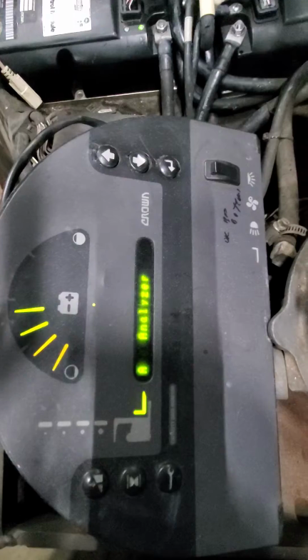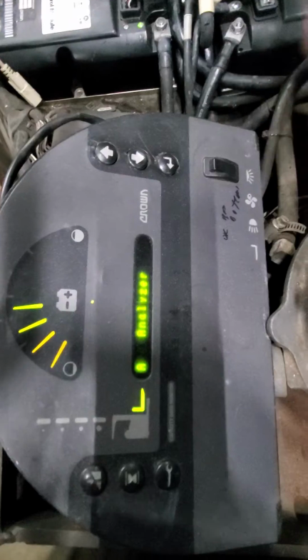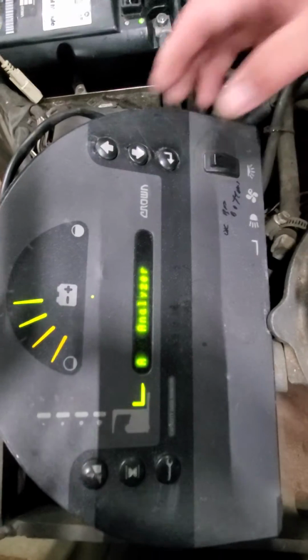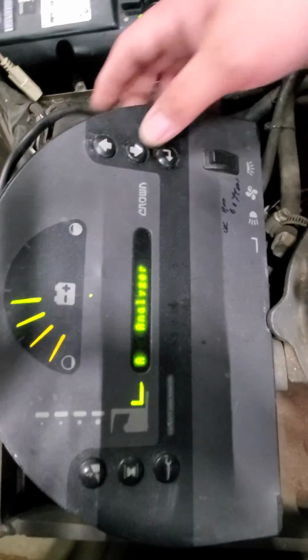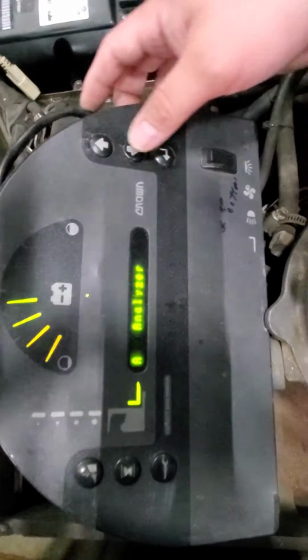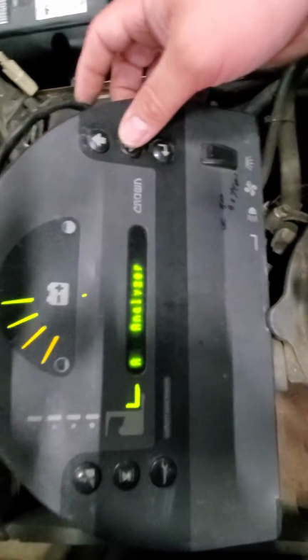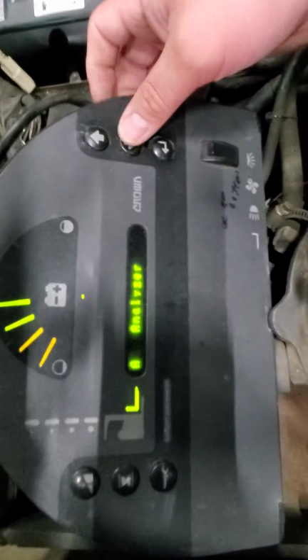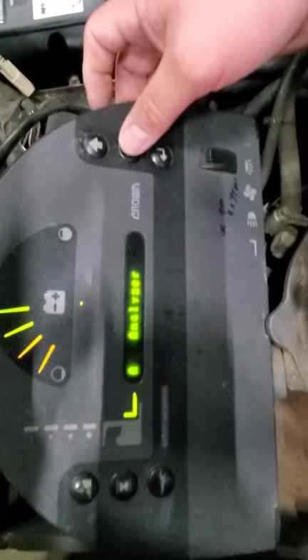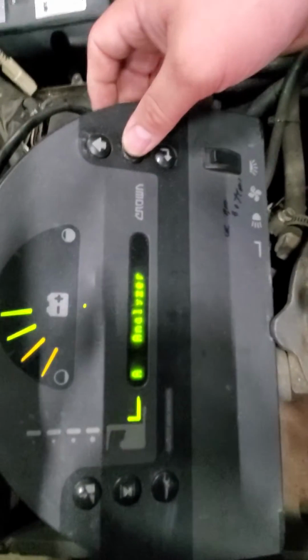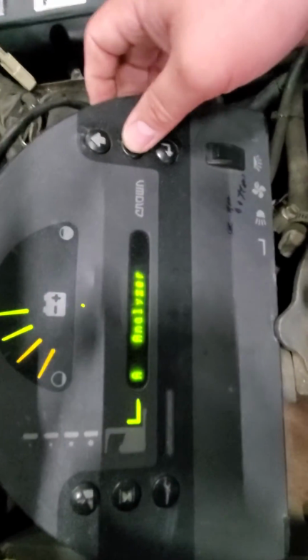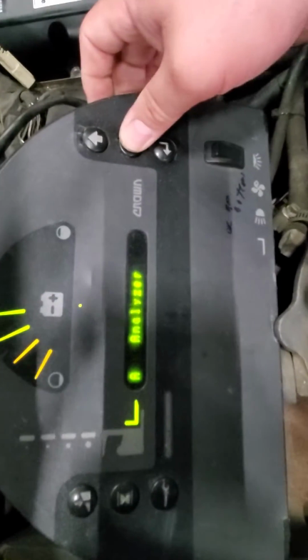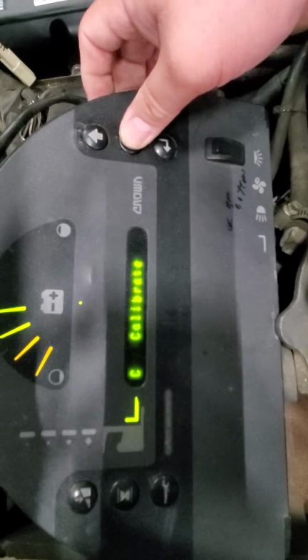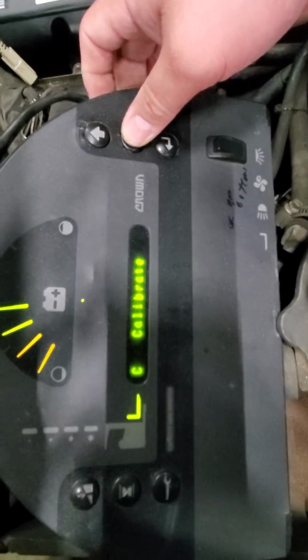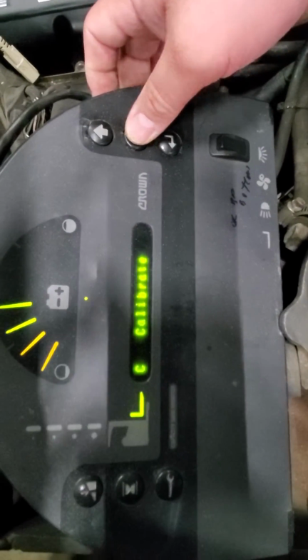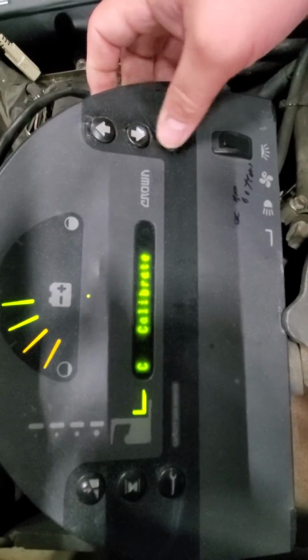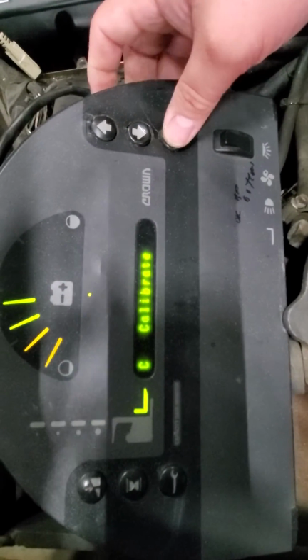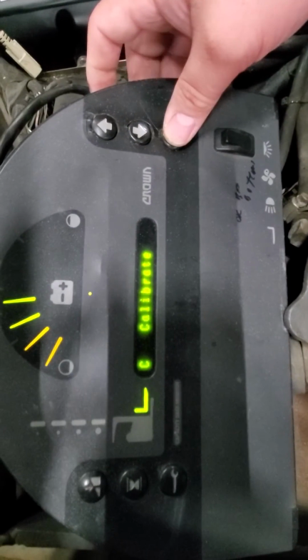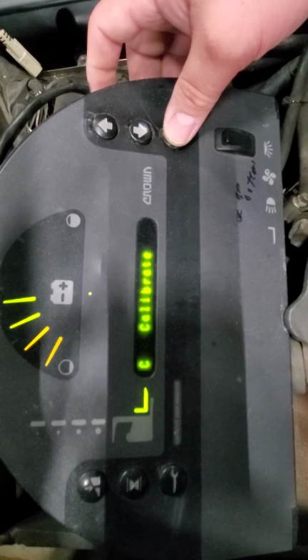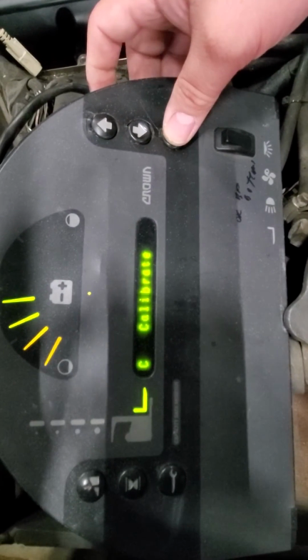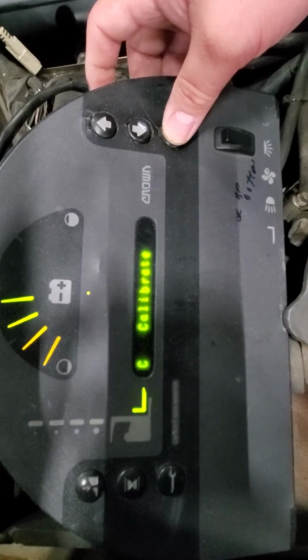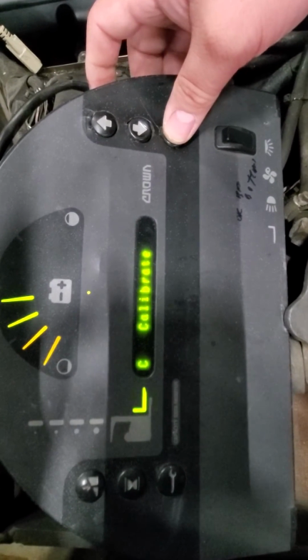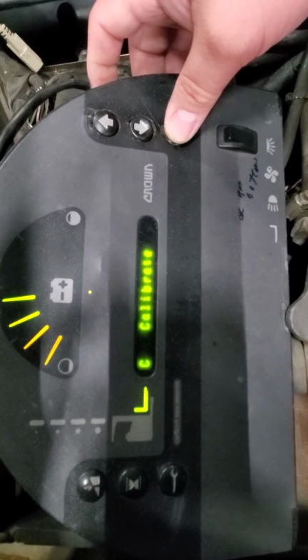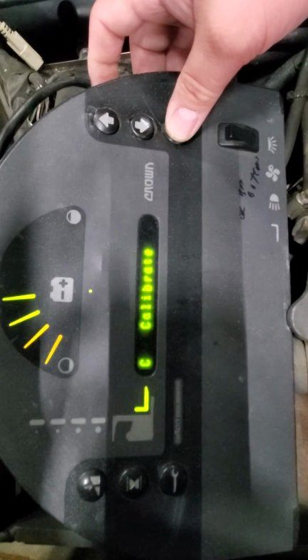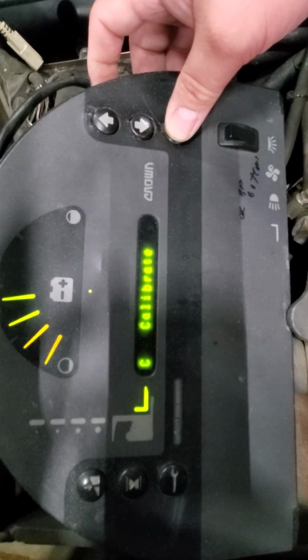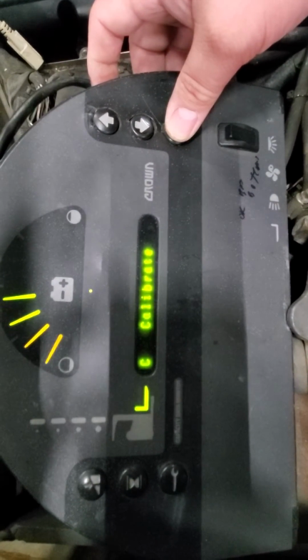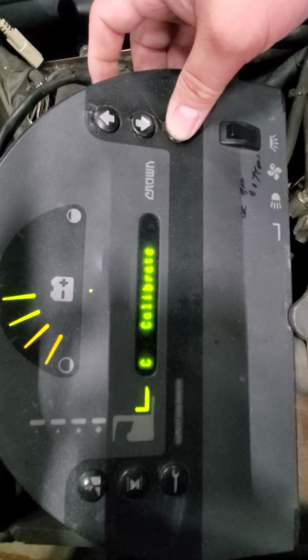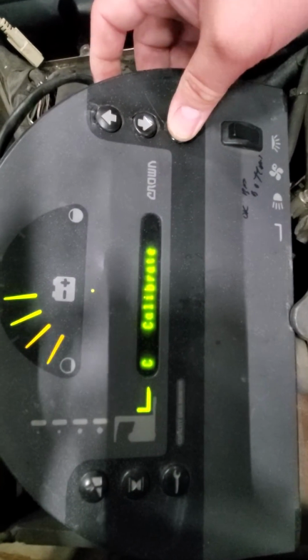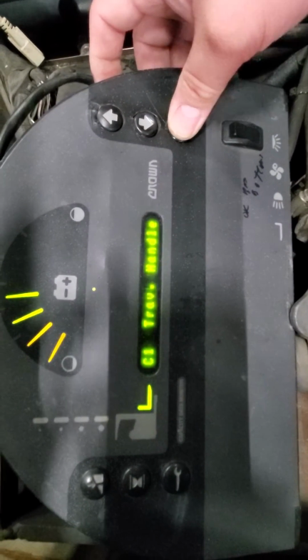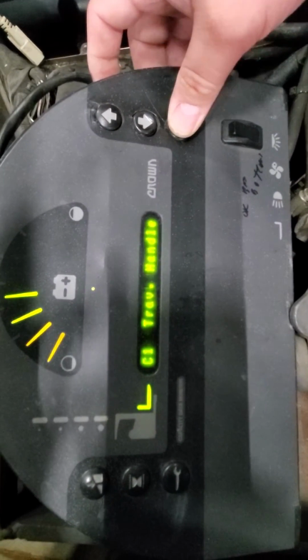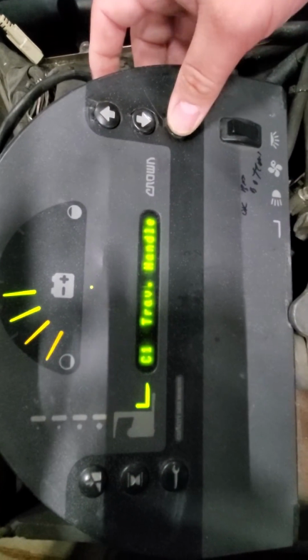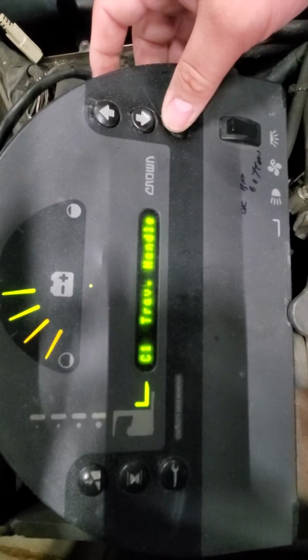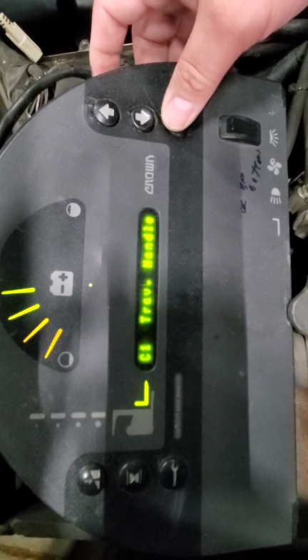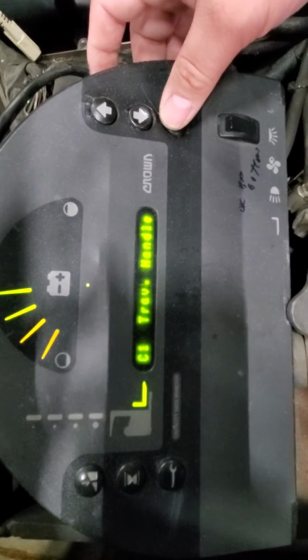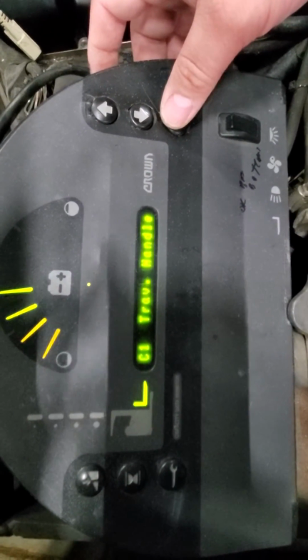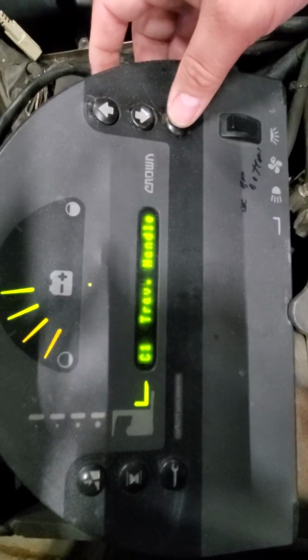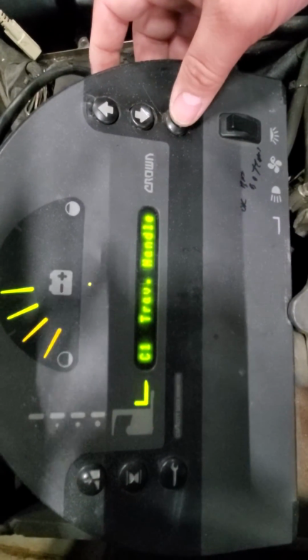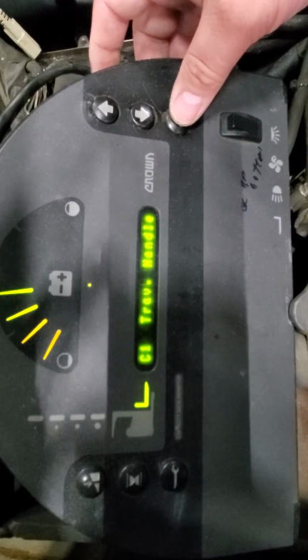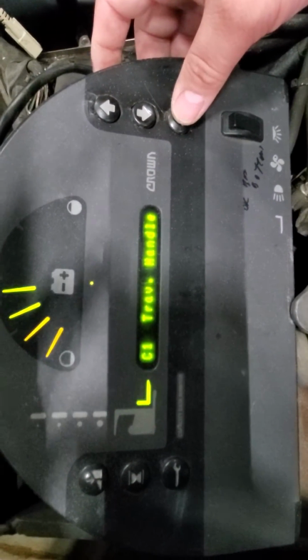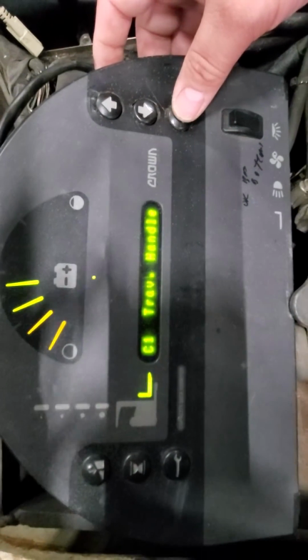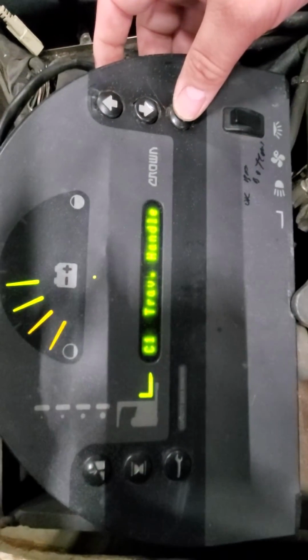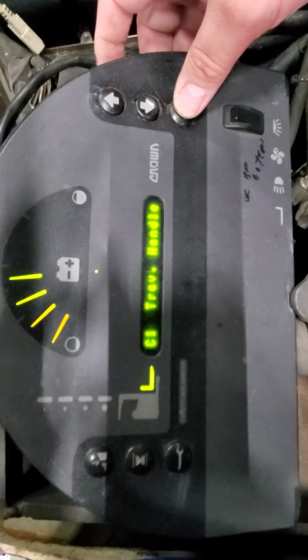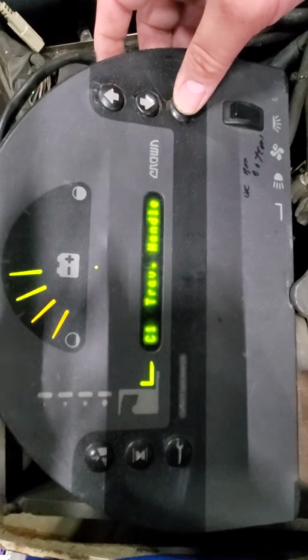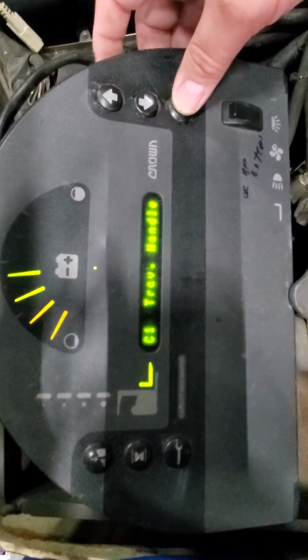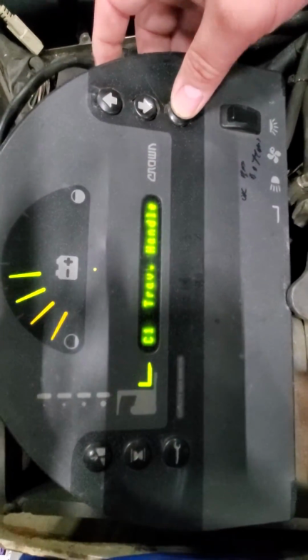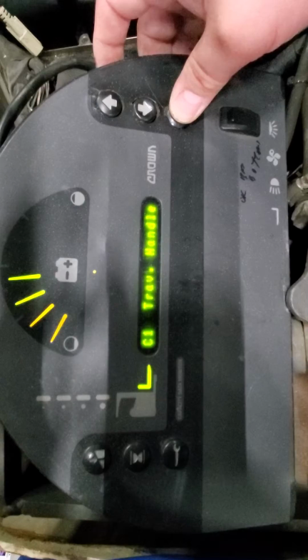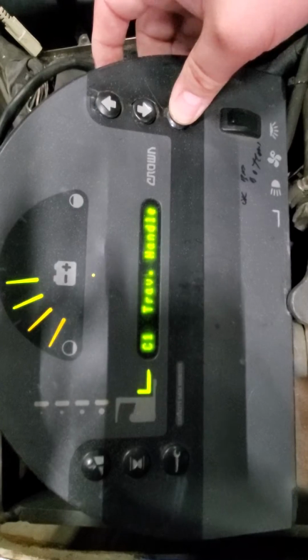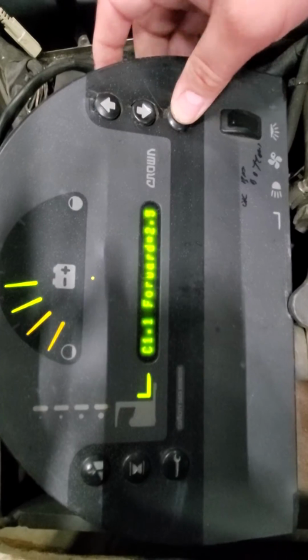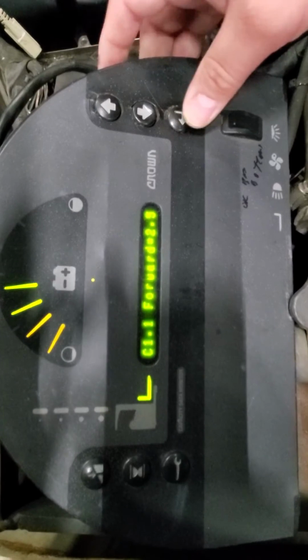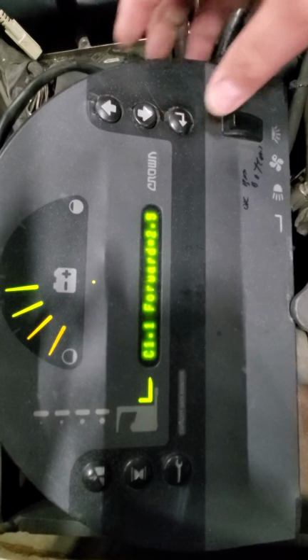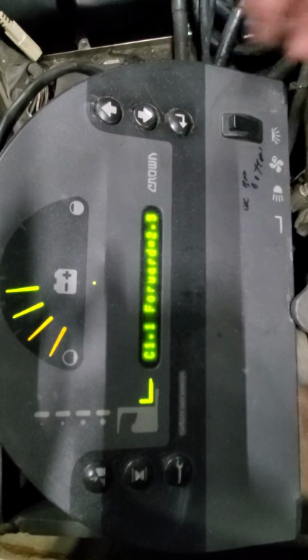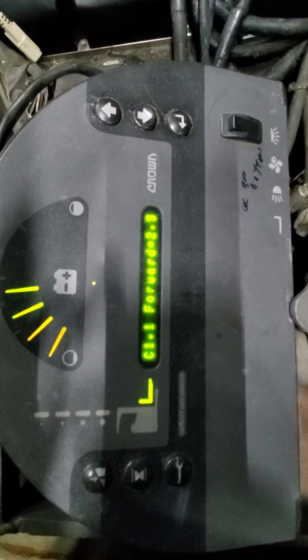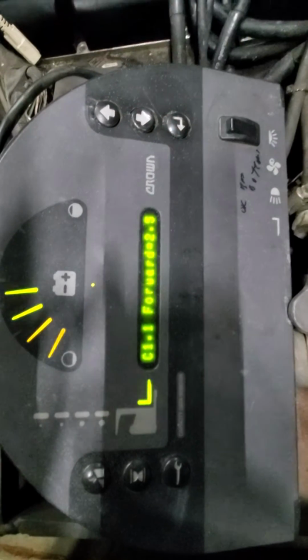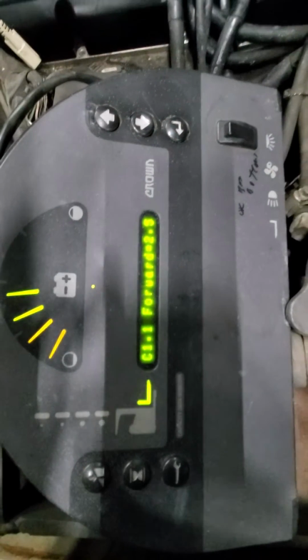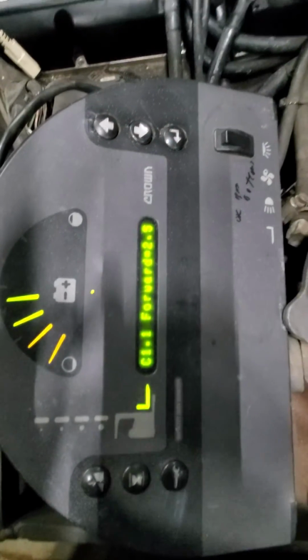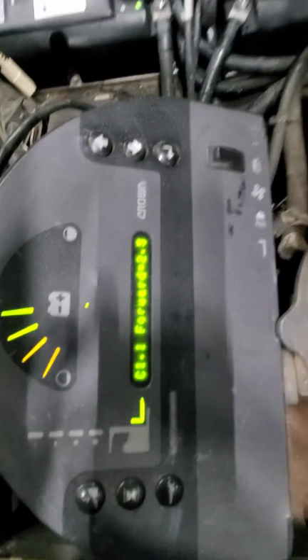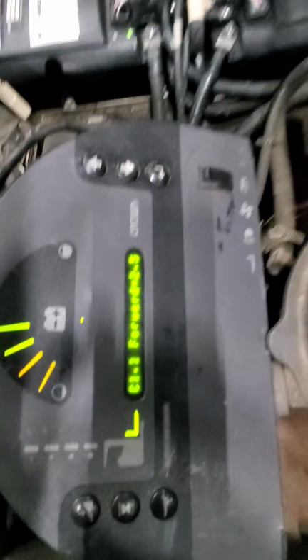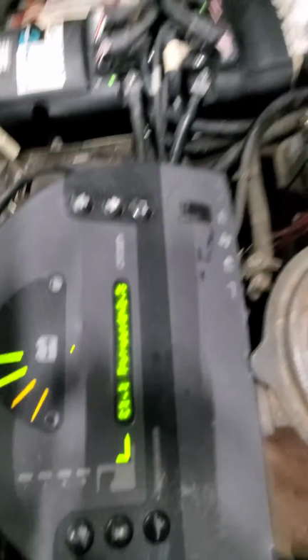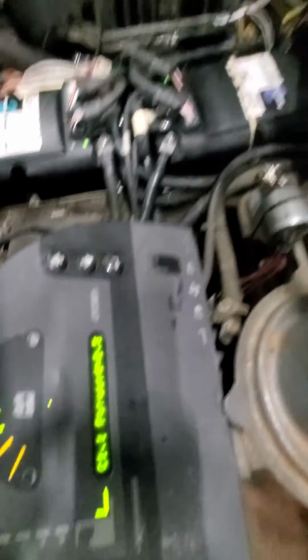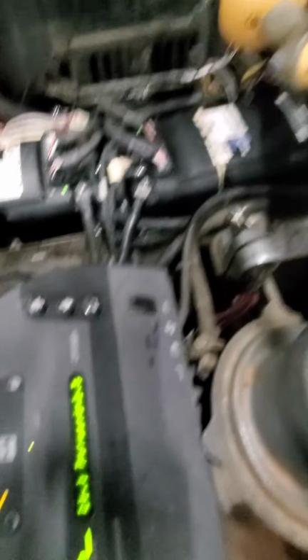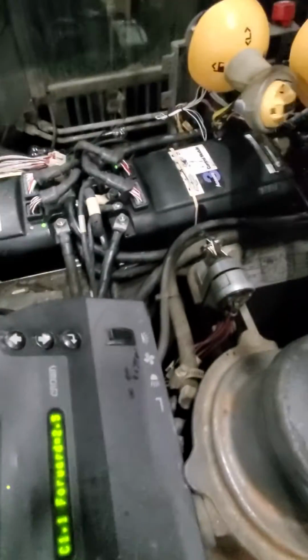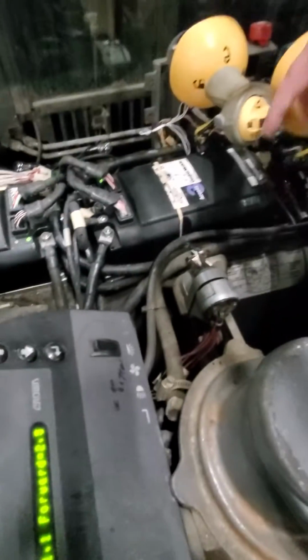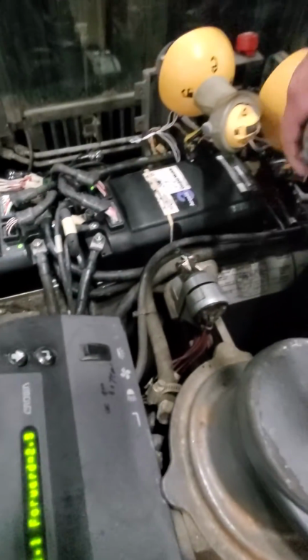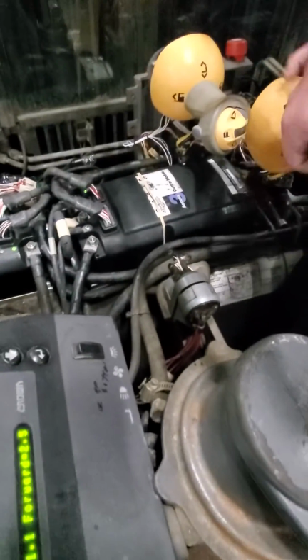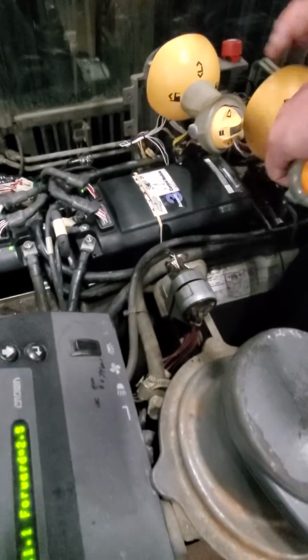From the analyzer you'll go into Calibrate, then Travel Handle, and it'll ask you for the forward position.